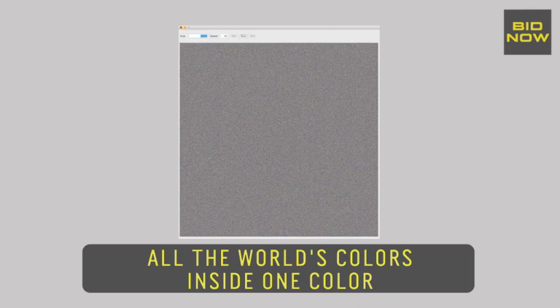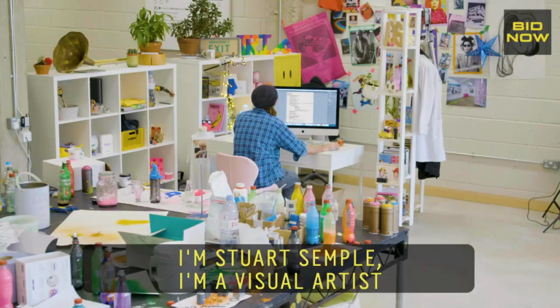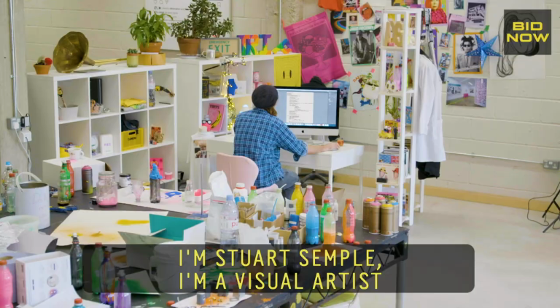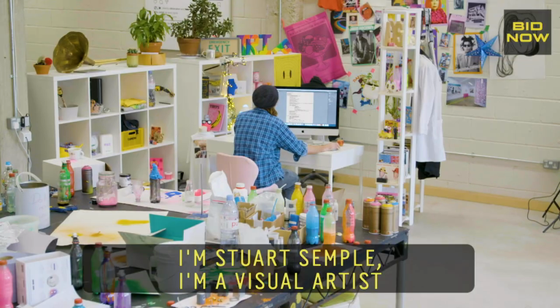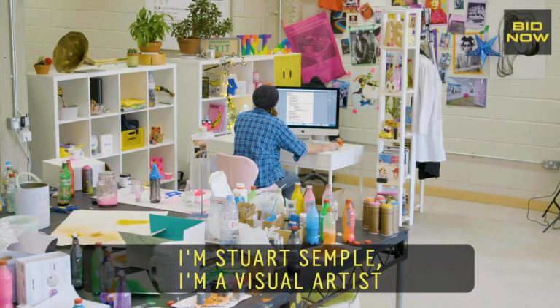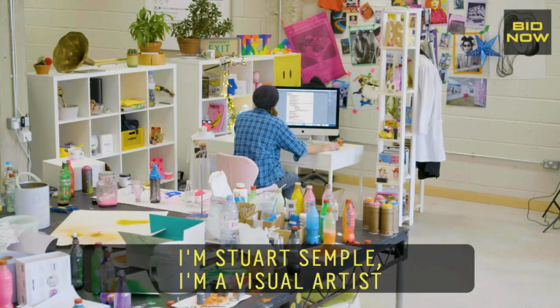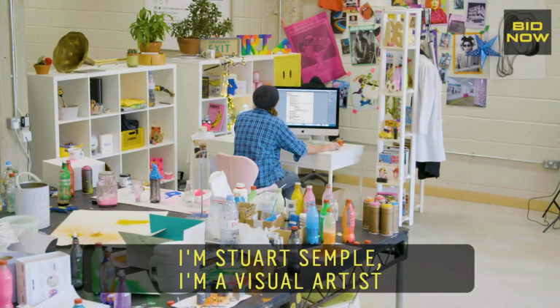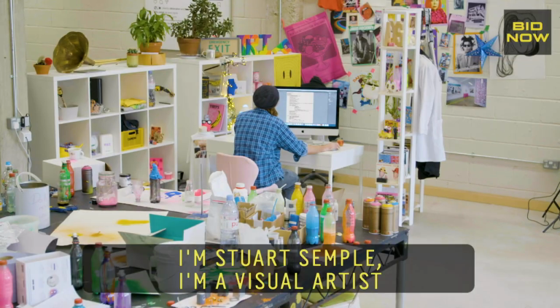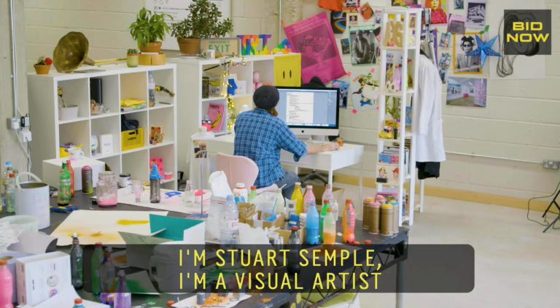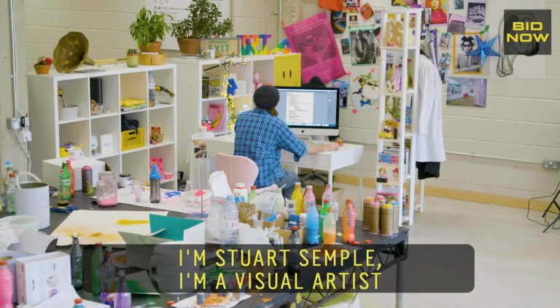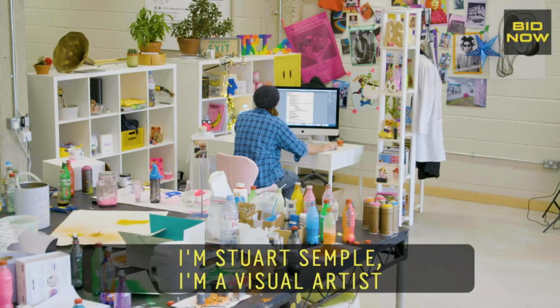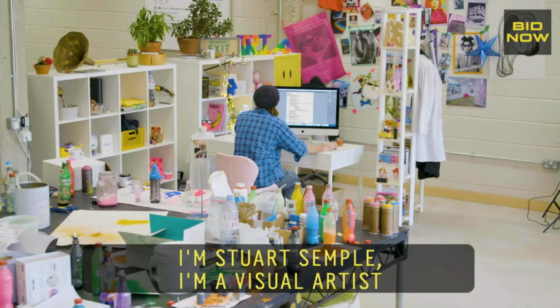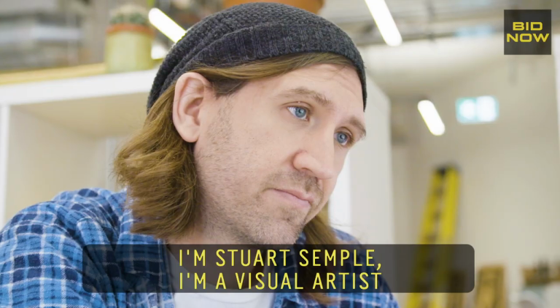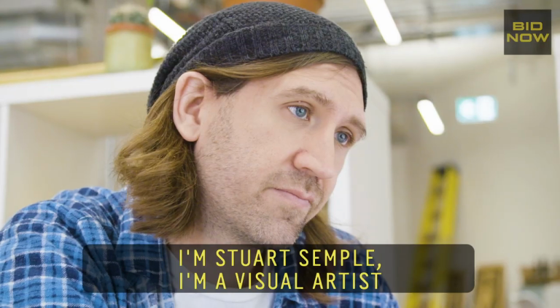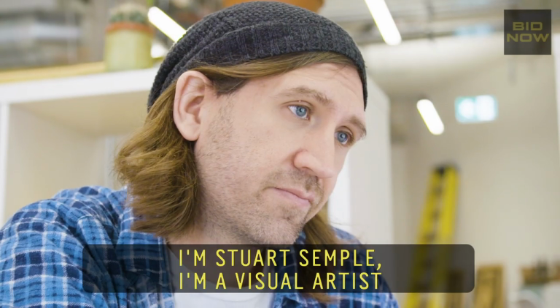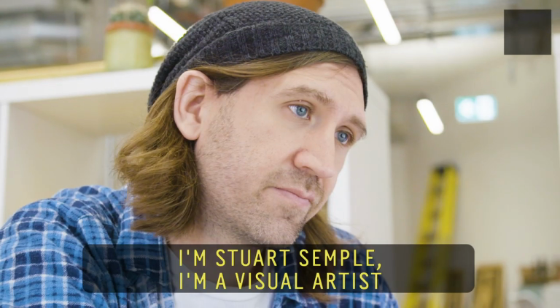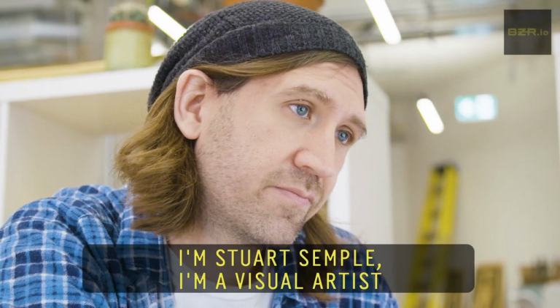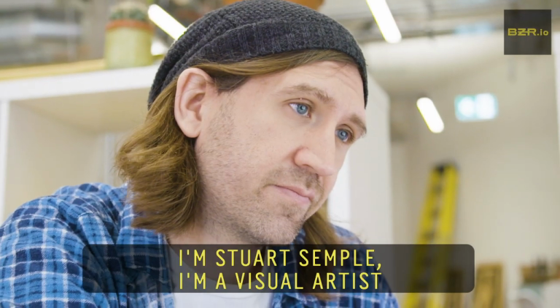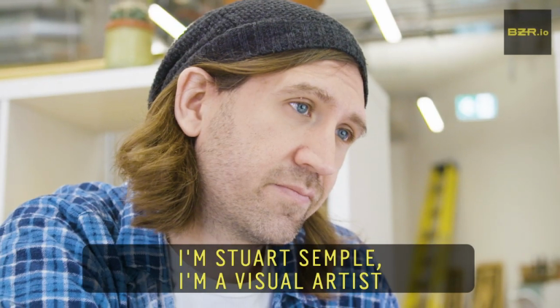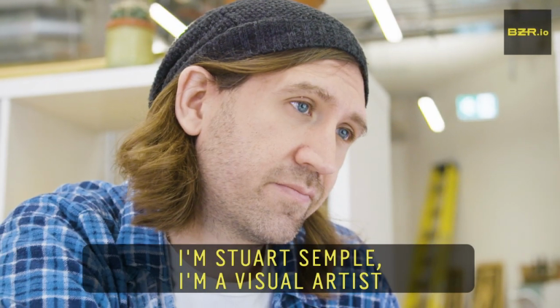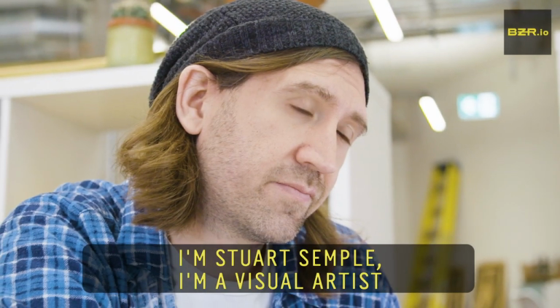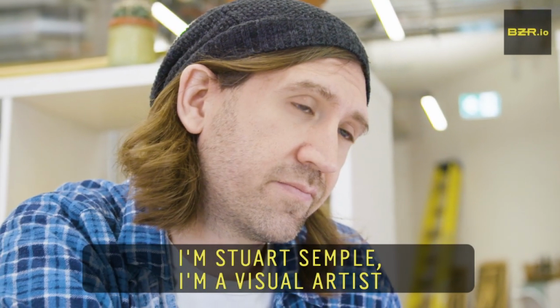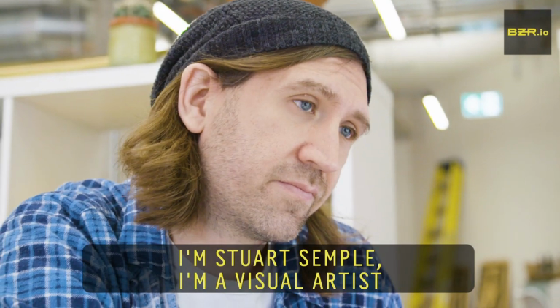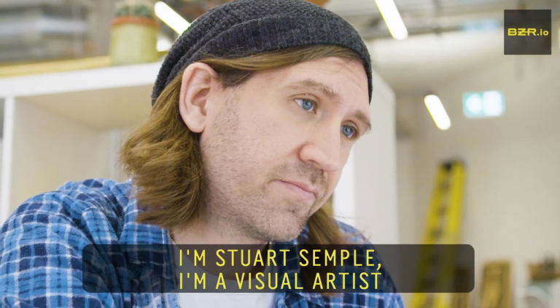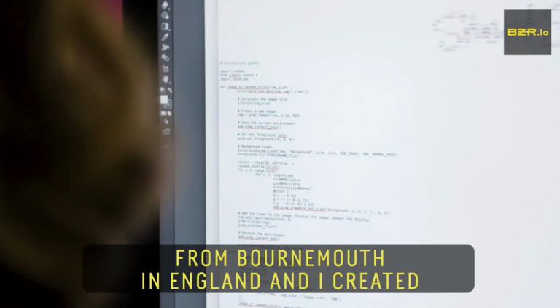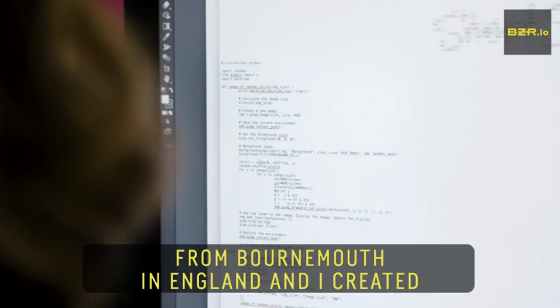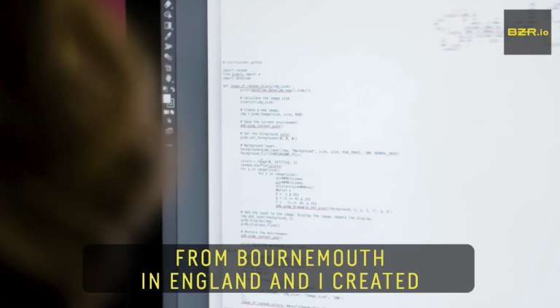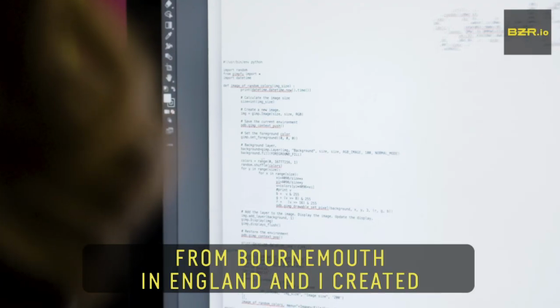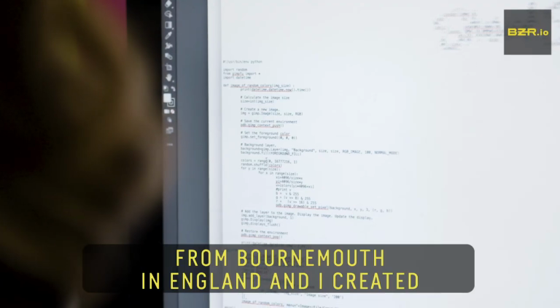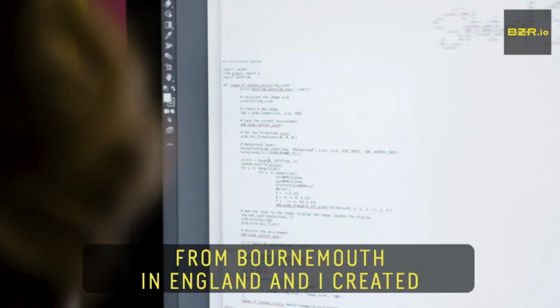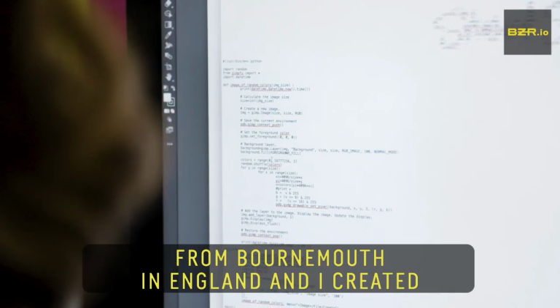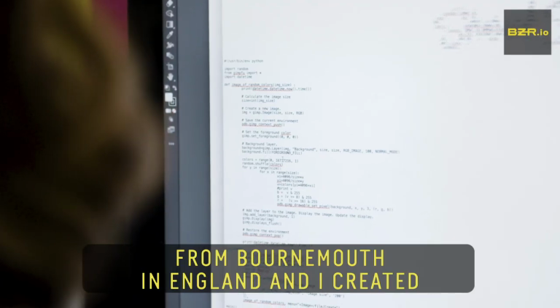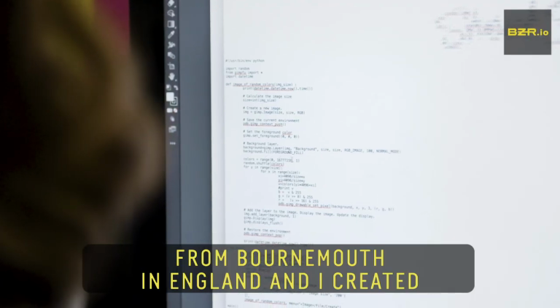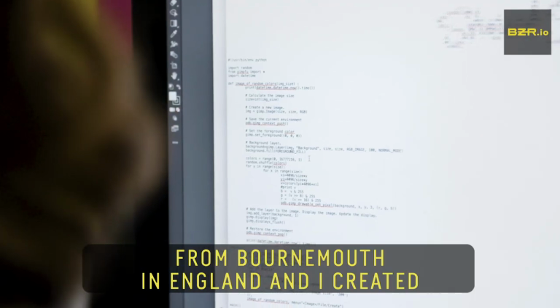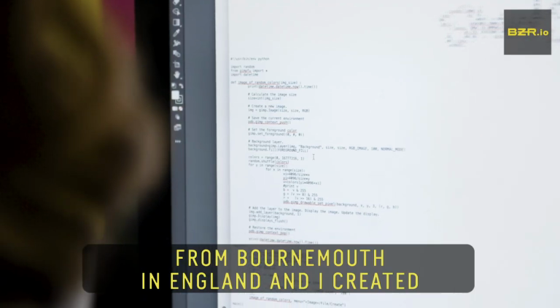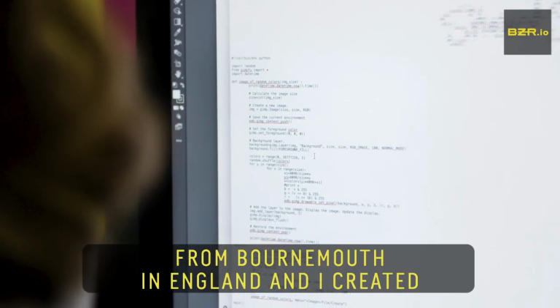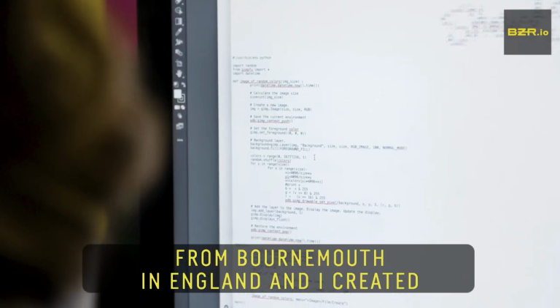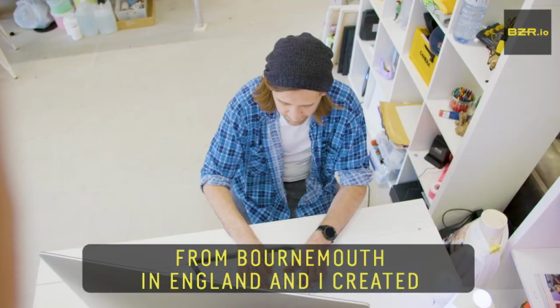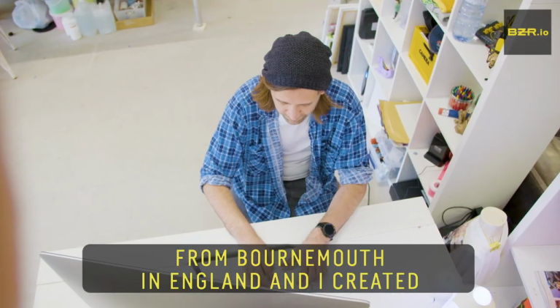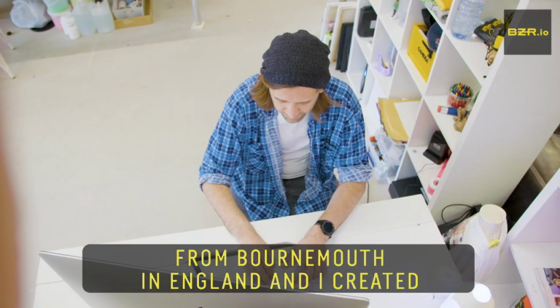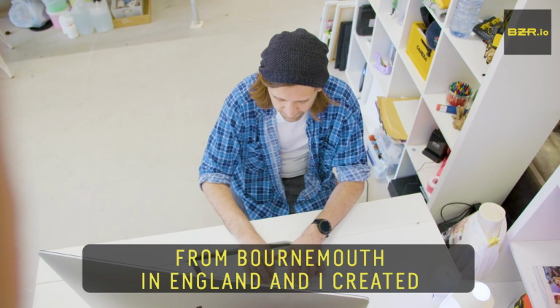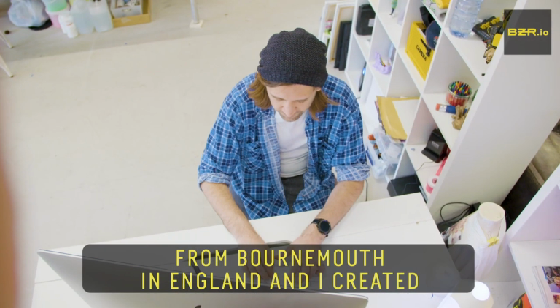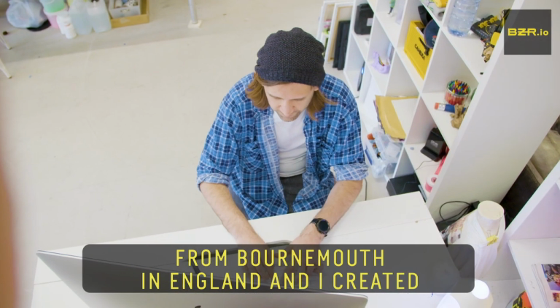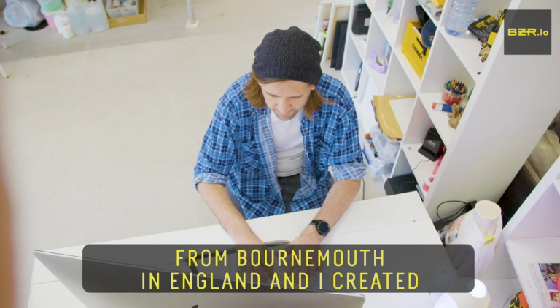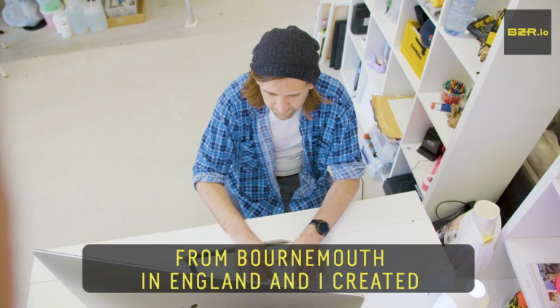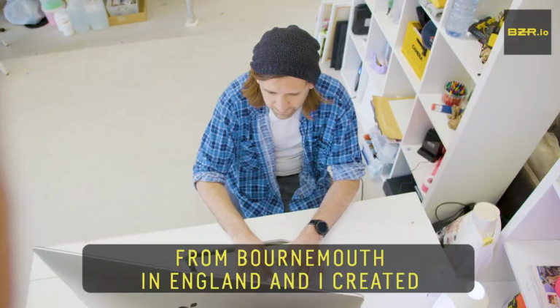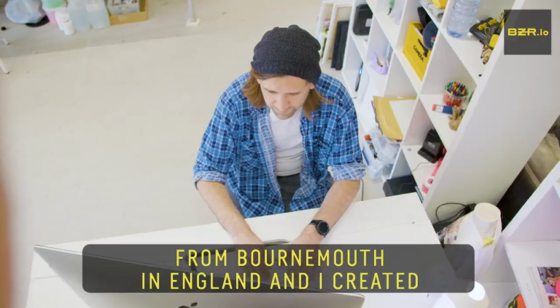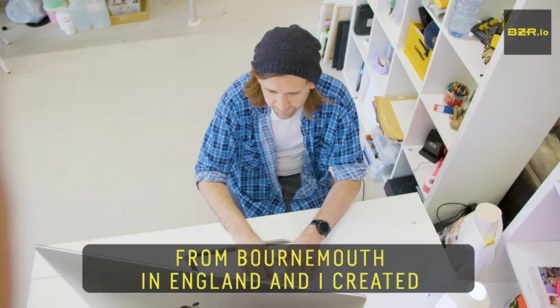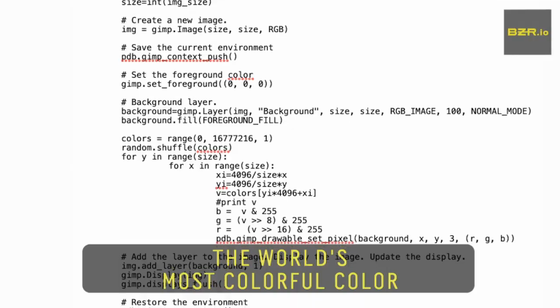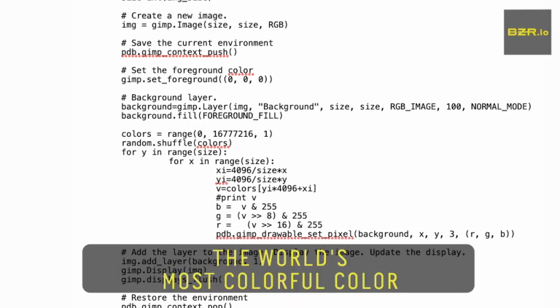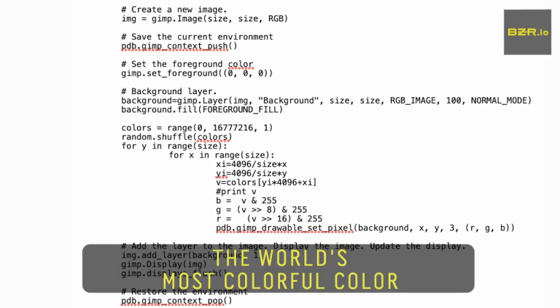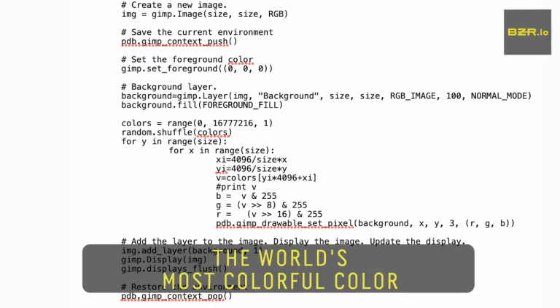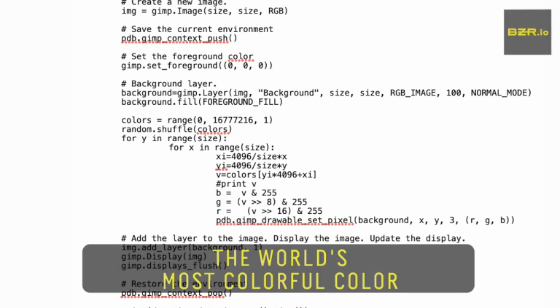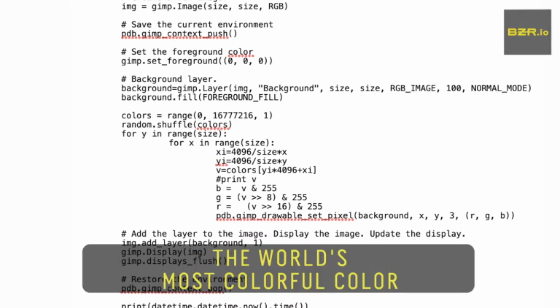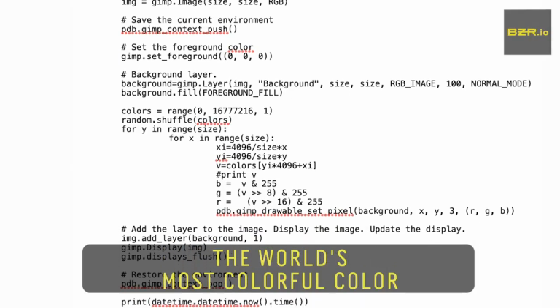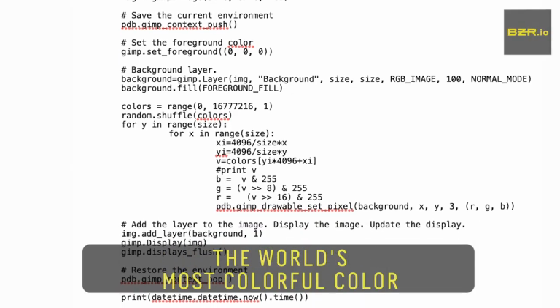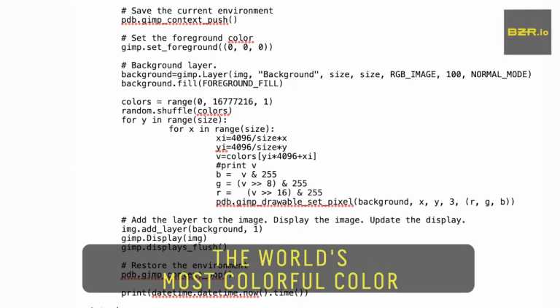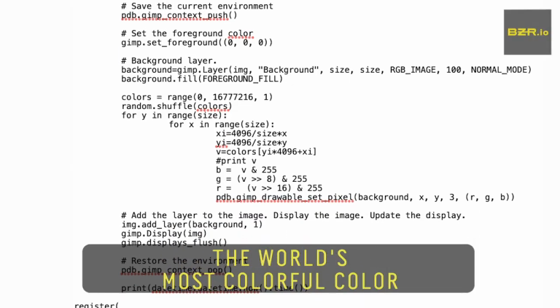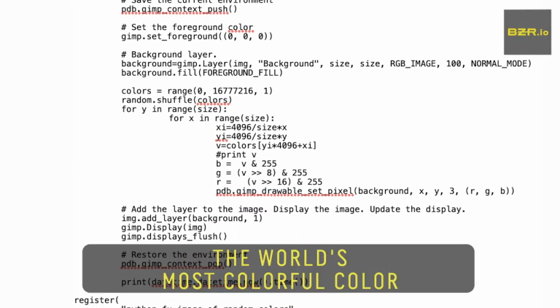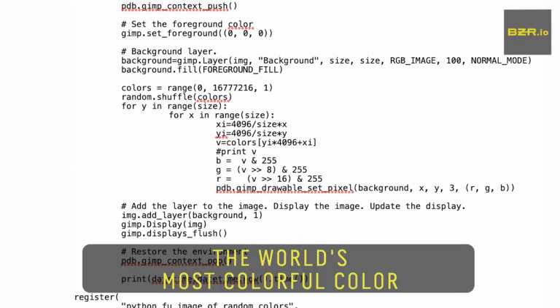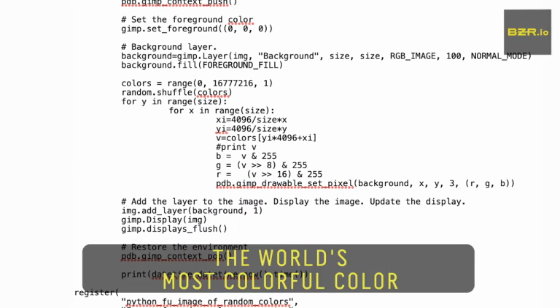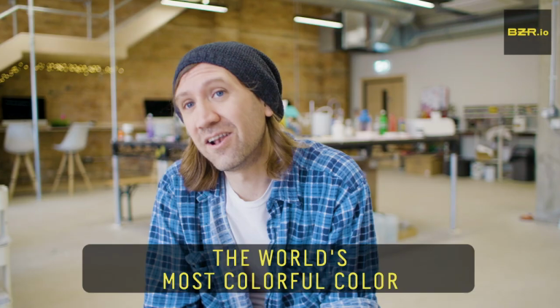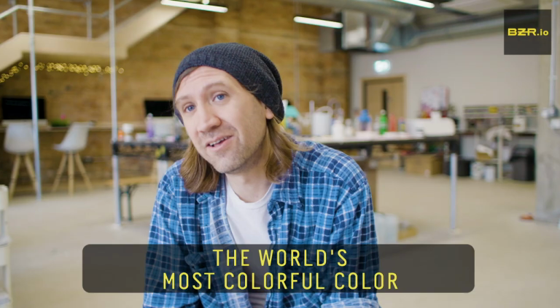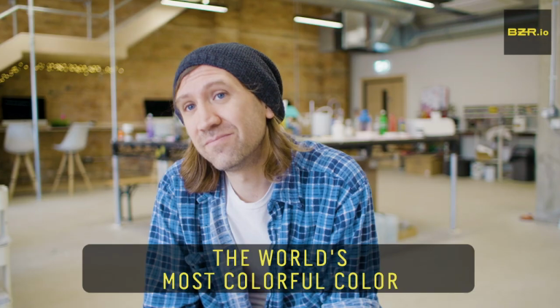I'm Stuart Semple, I'm a visual artist from Bournemouth in England, and I created the world's most colourful colour.